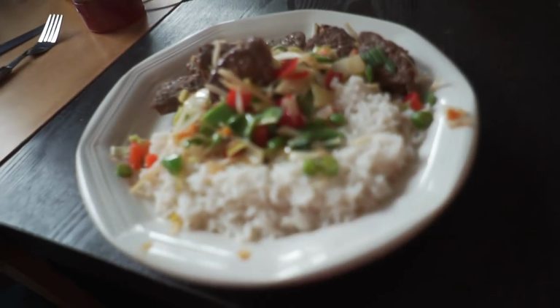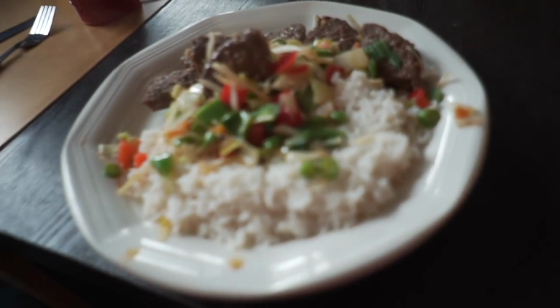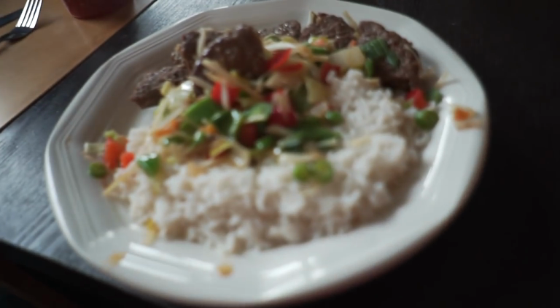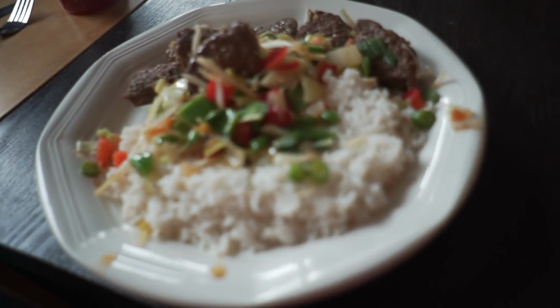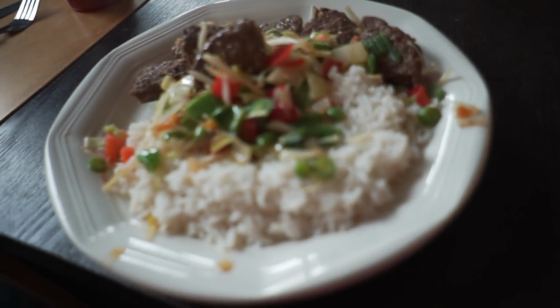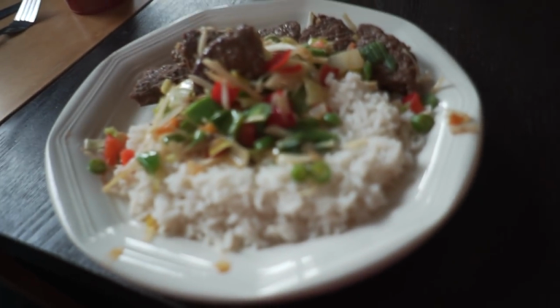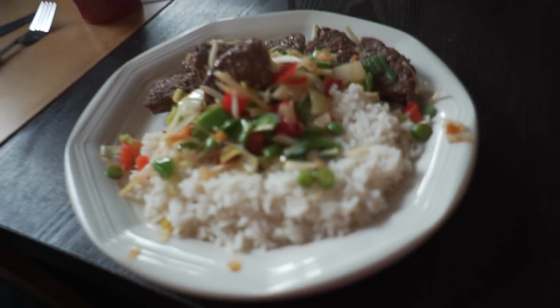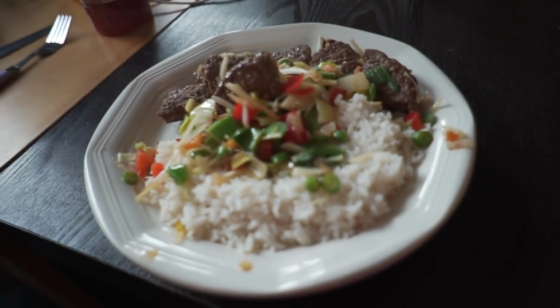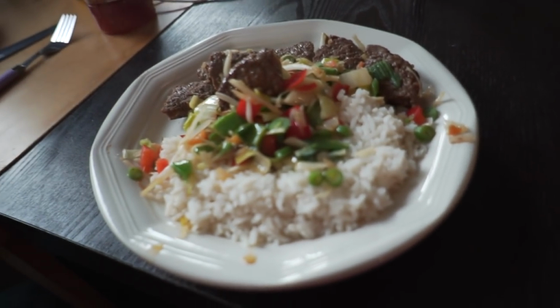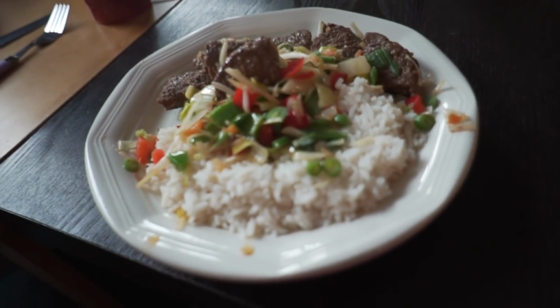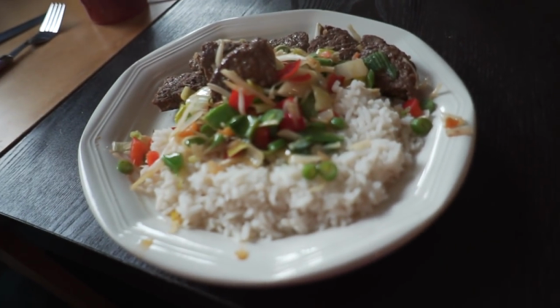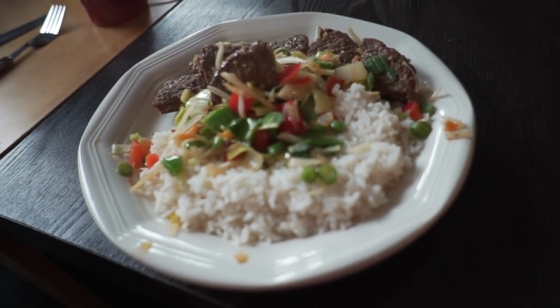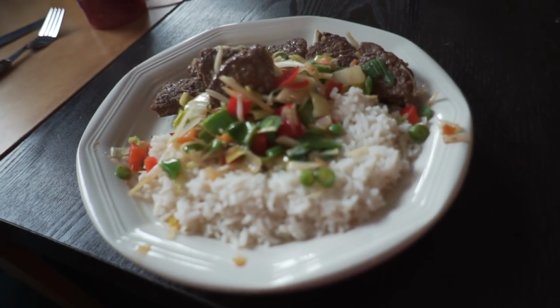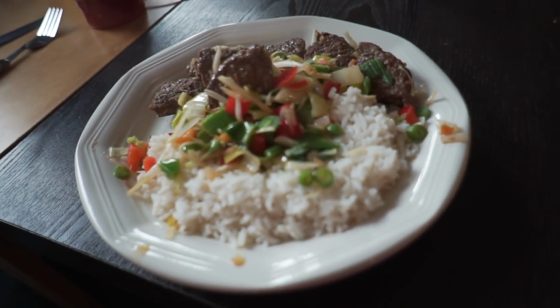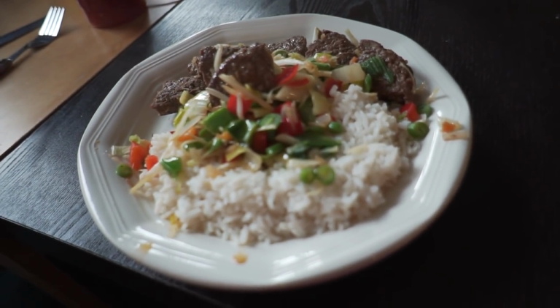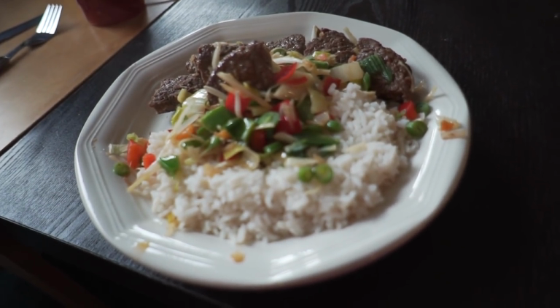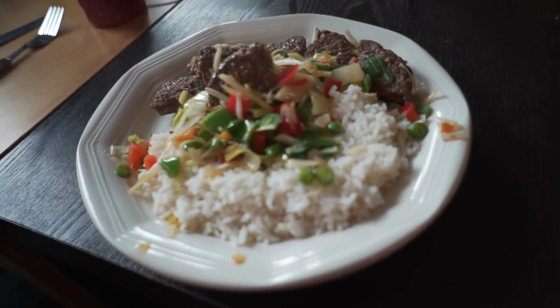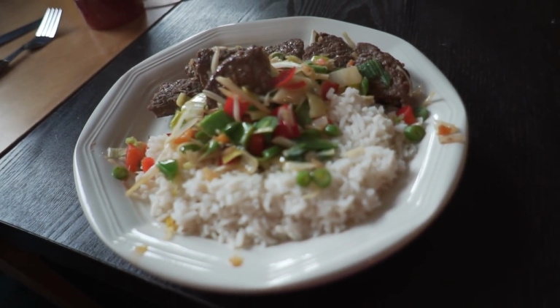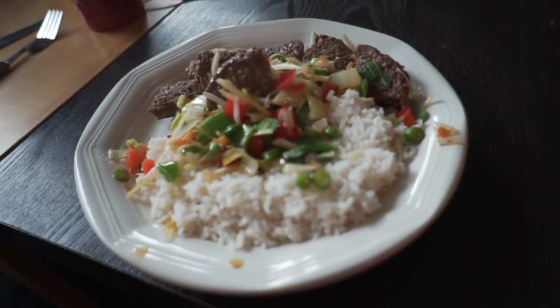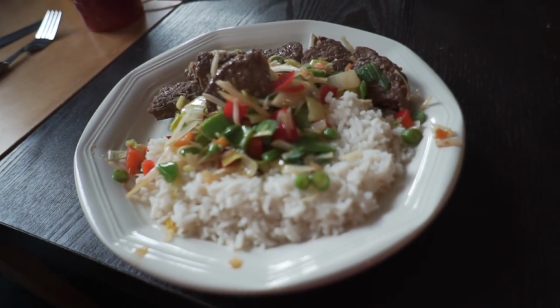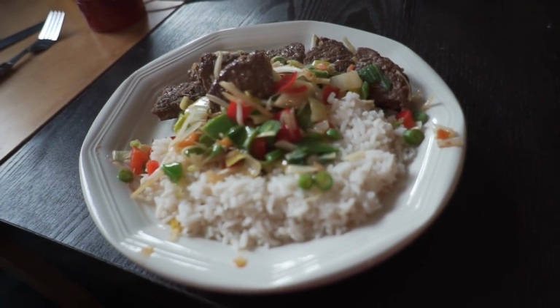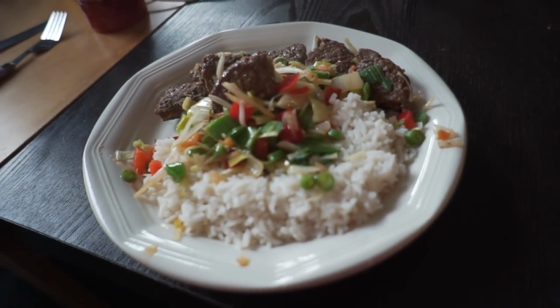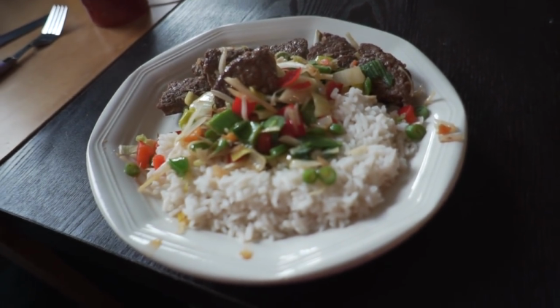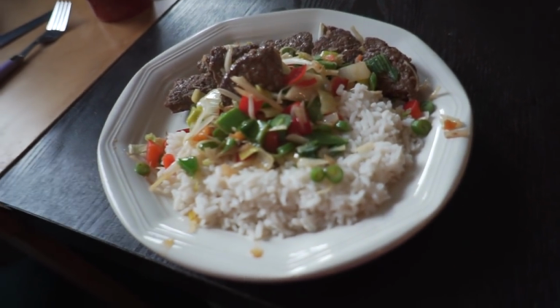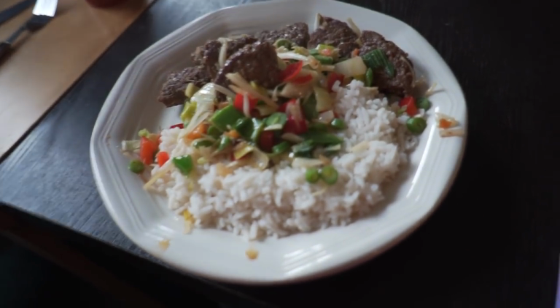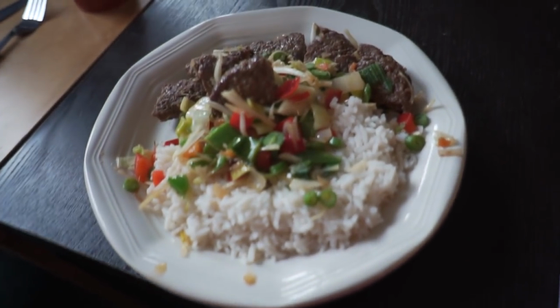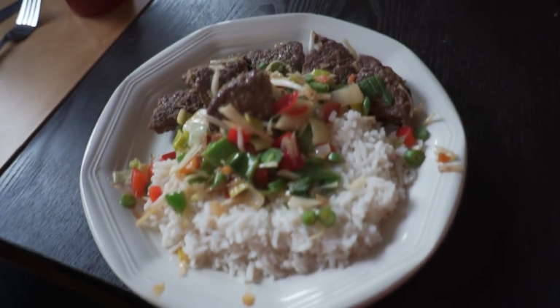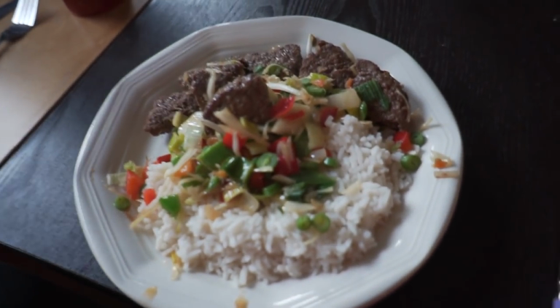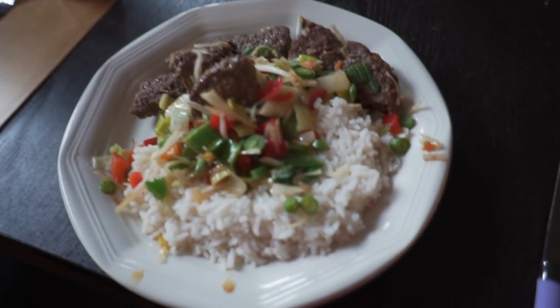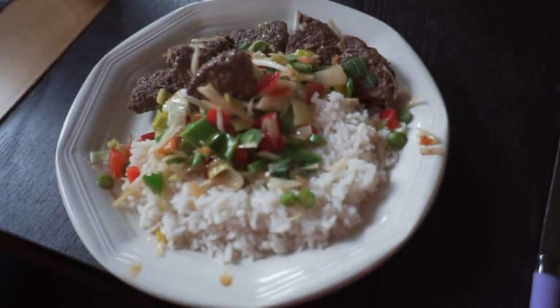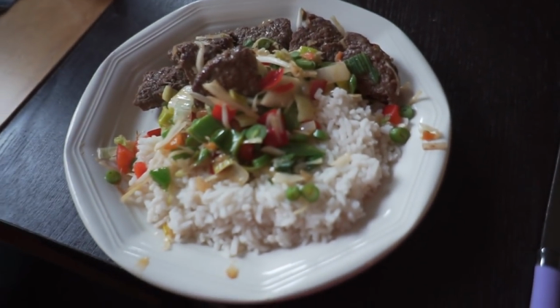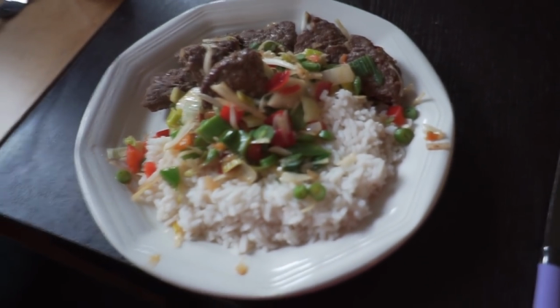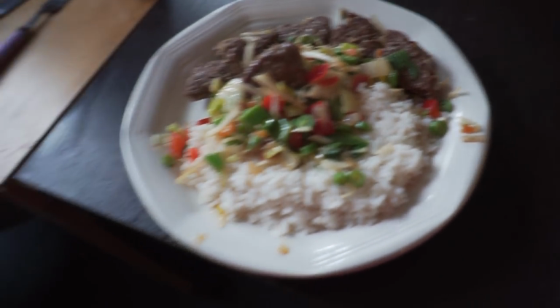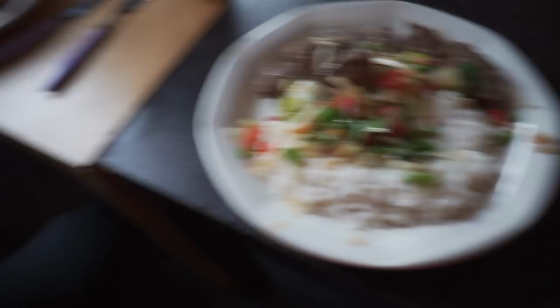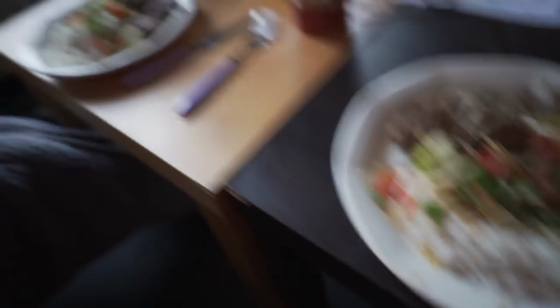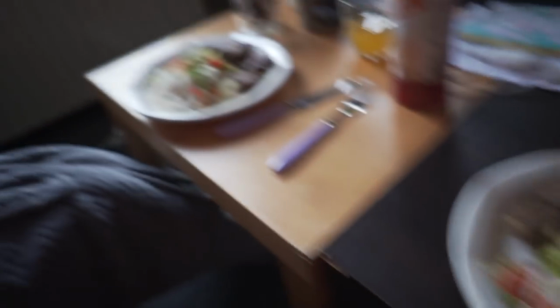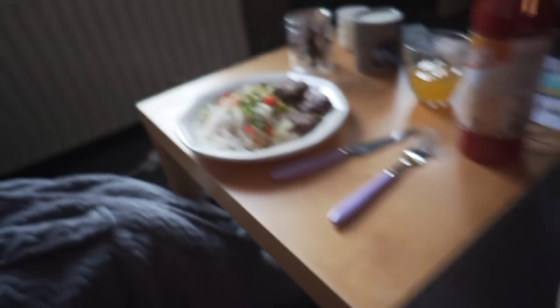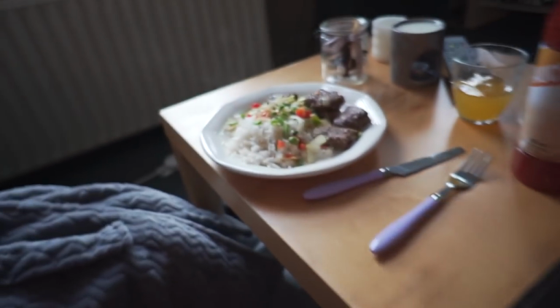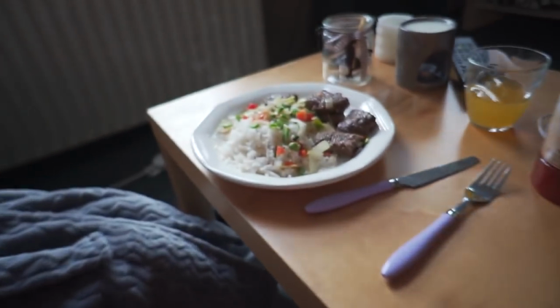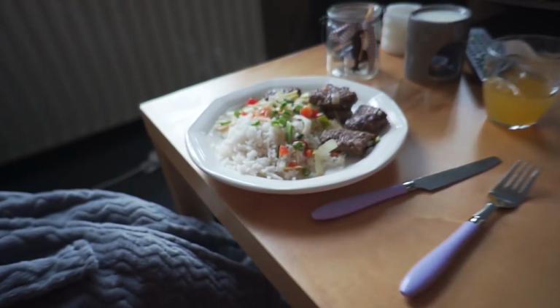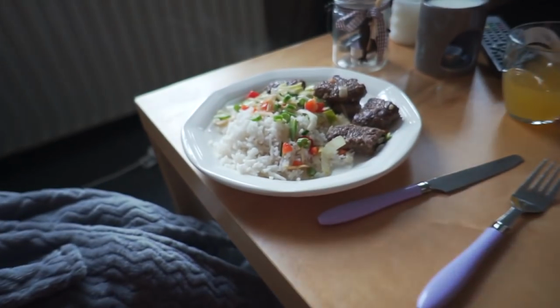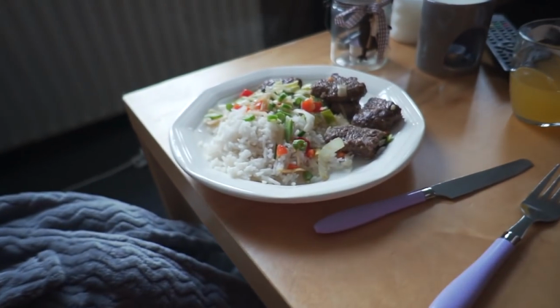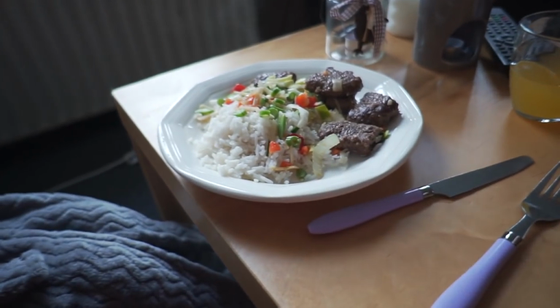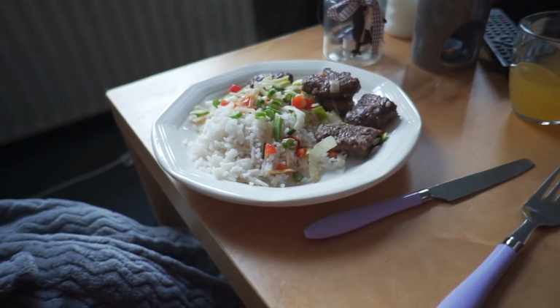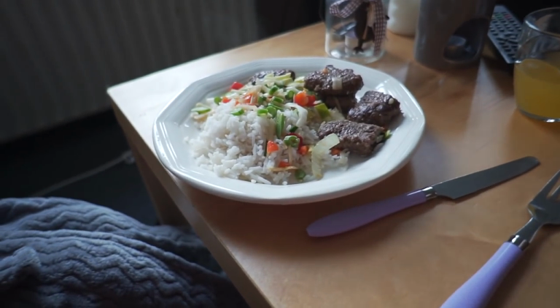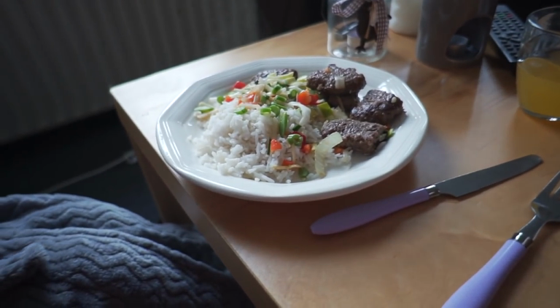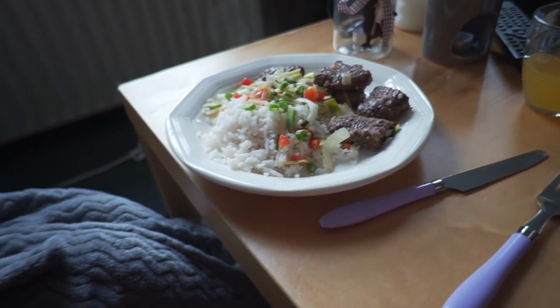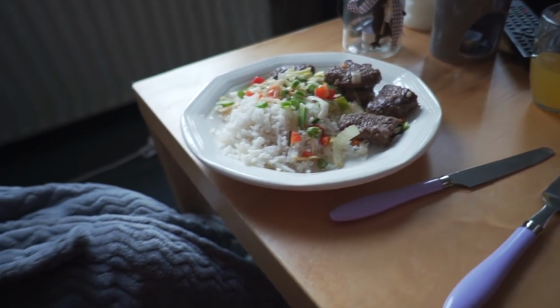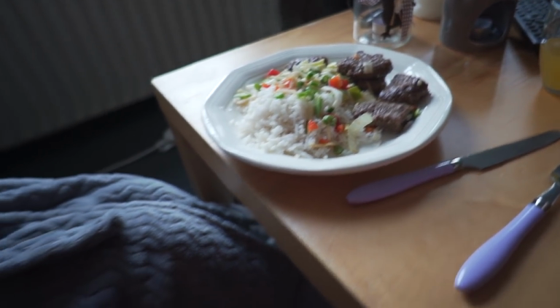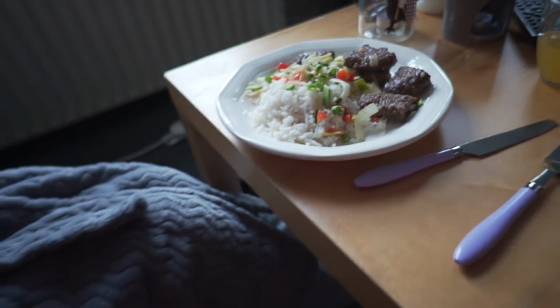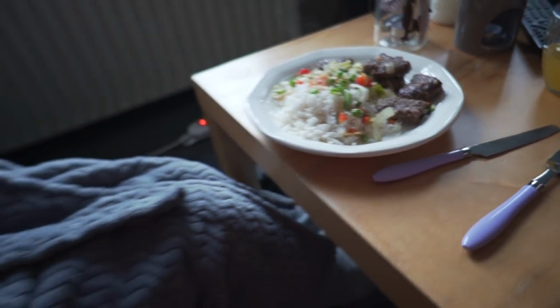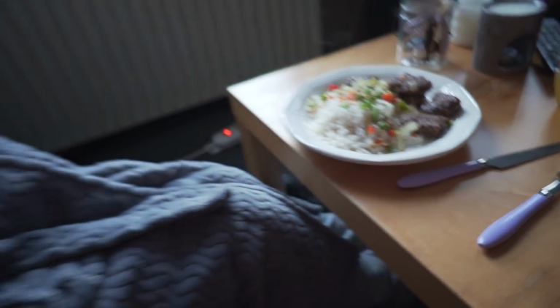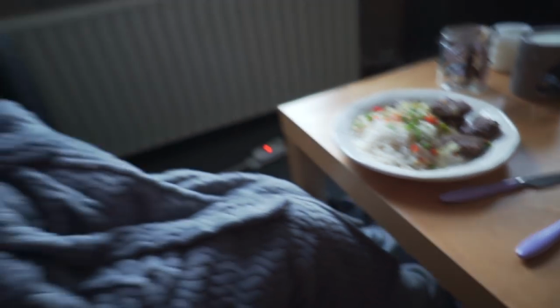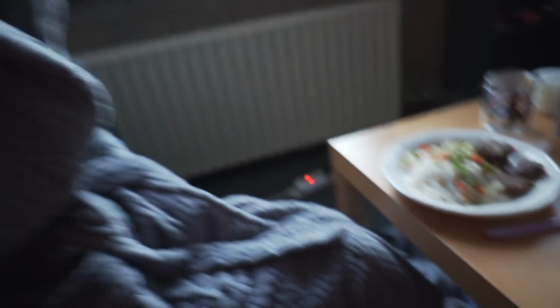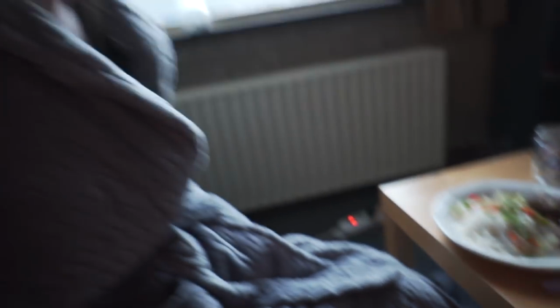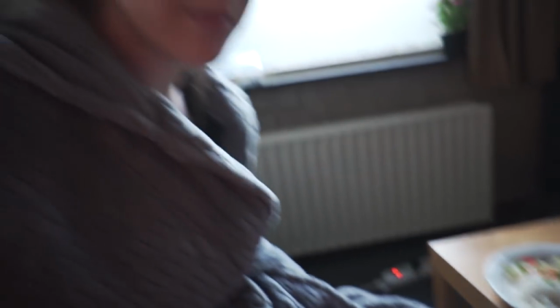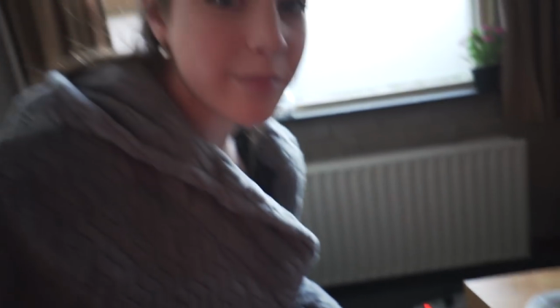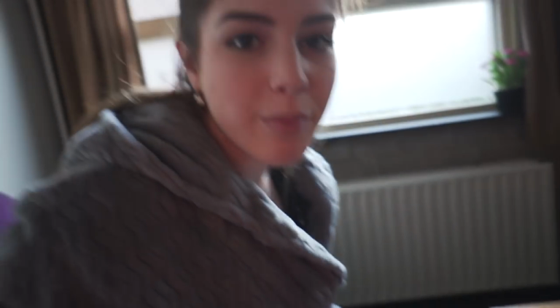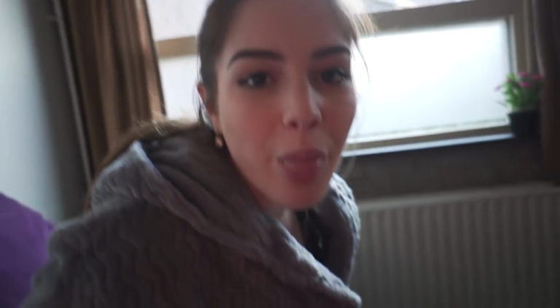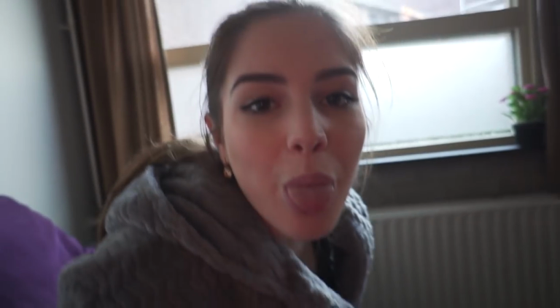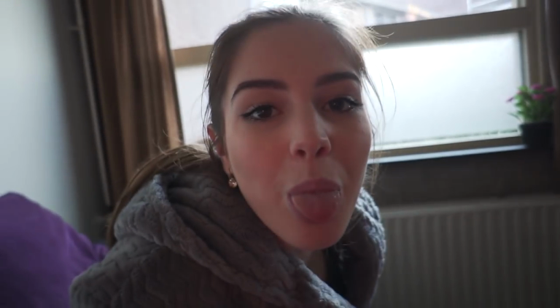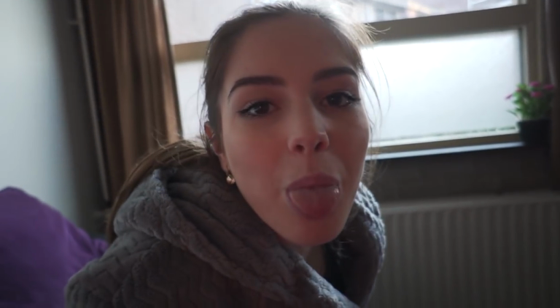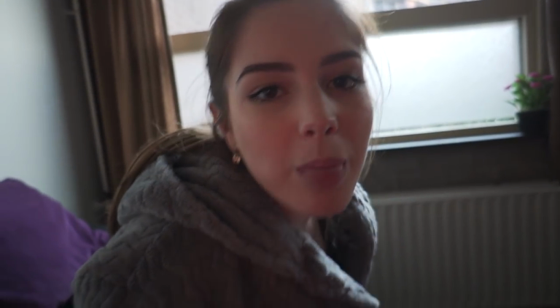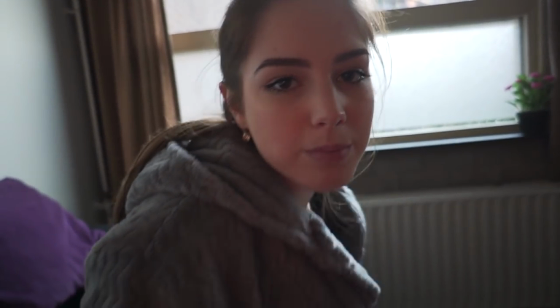This is the final product. Looks kind of nice. I am excited to eat. Are you excited?